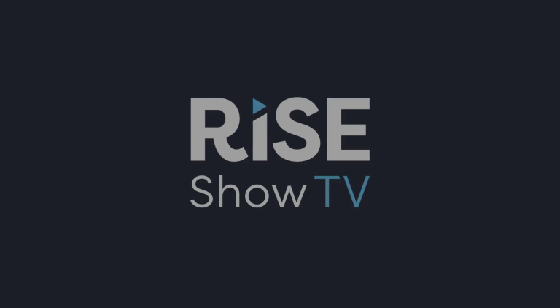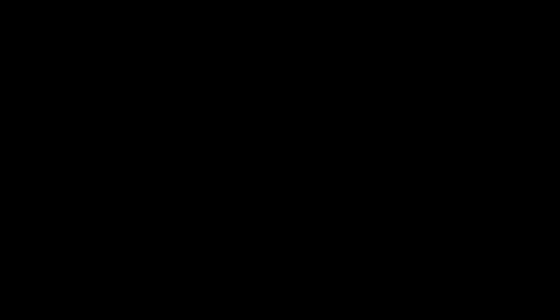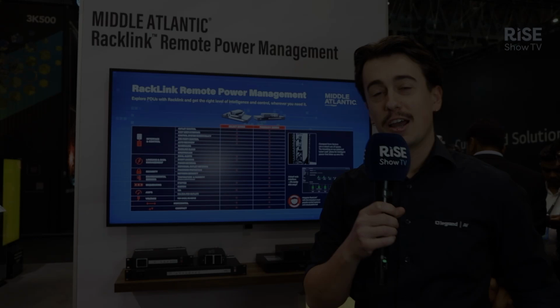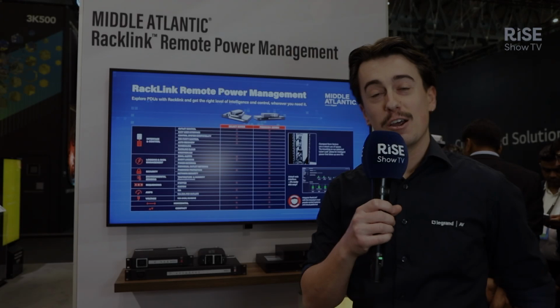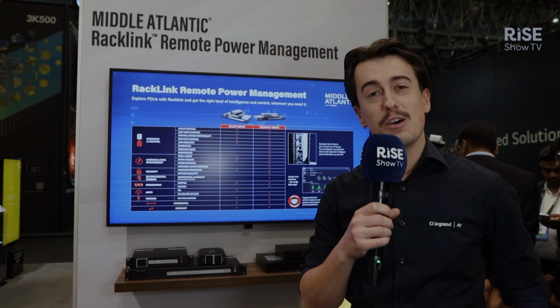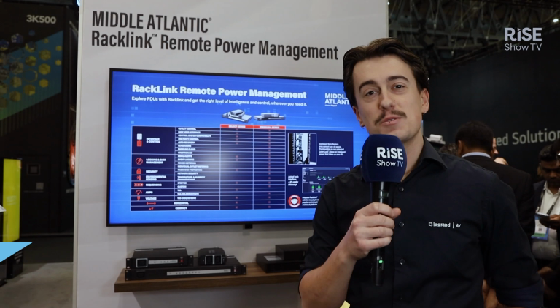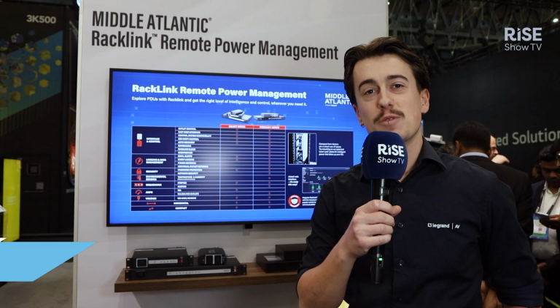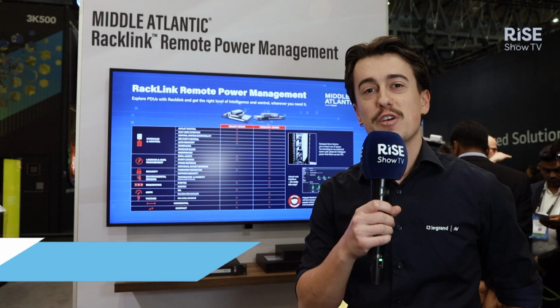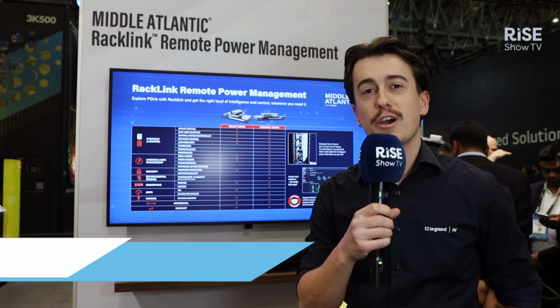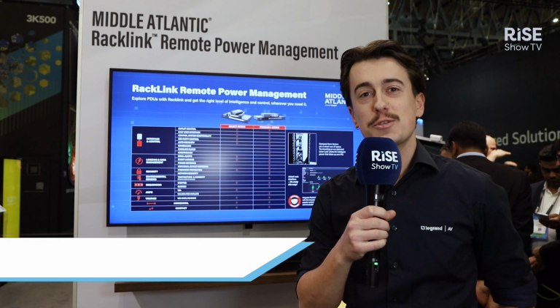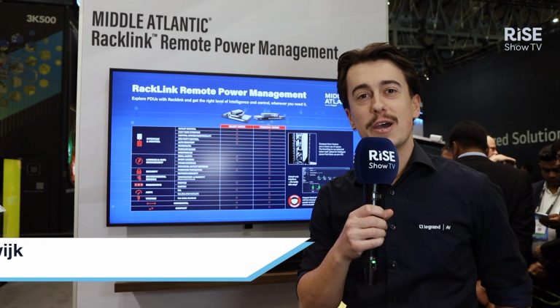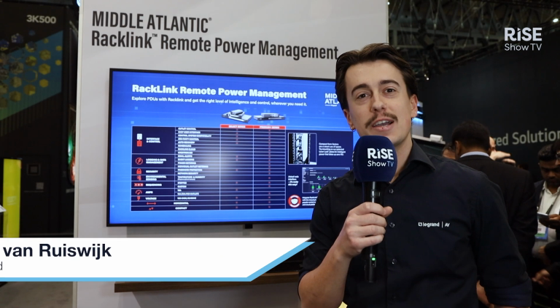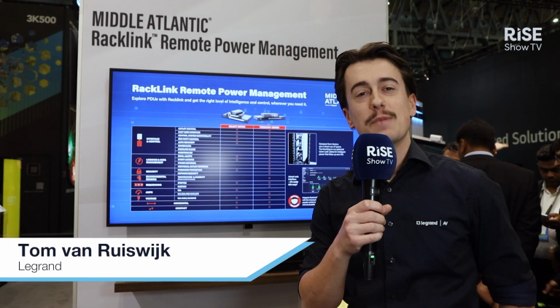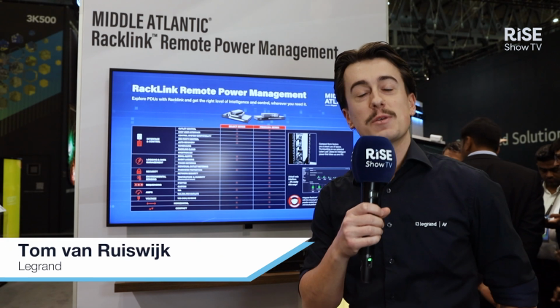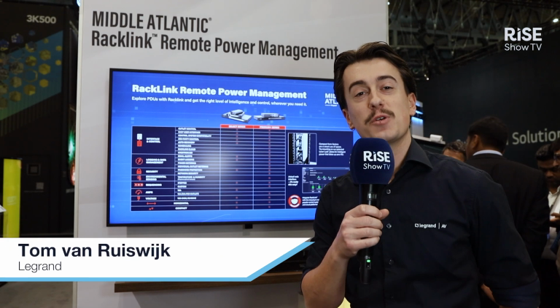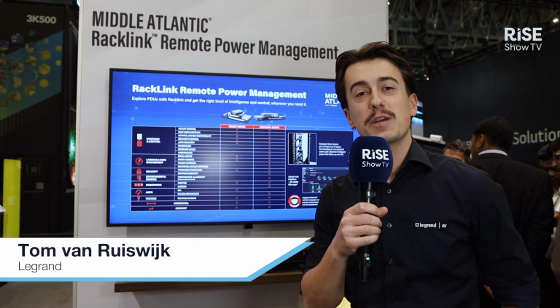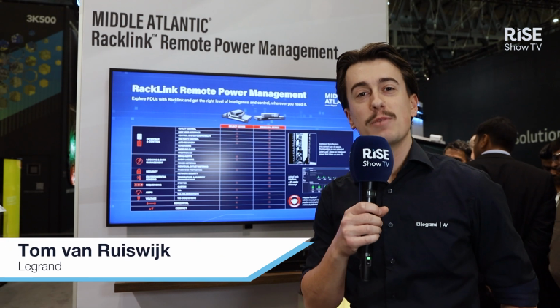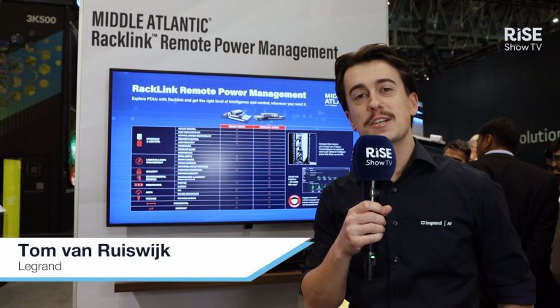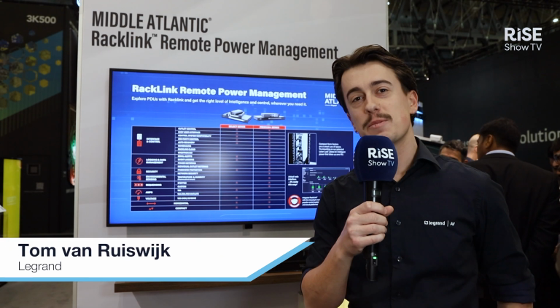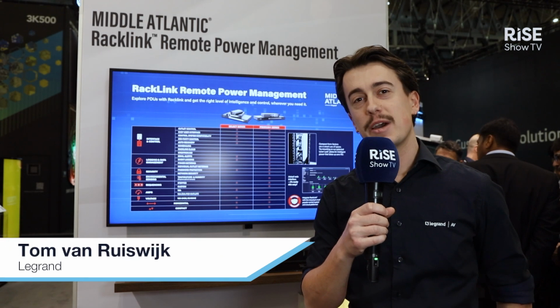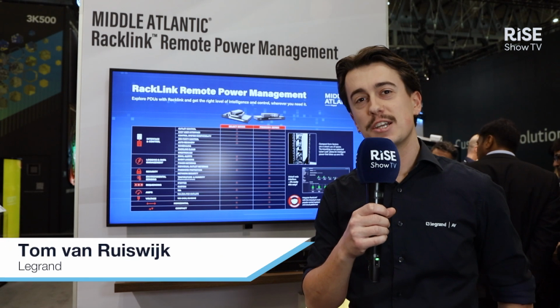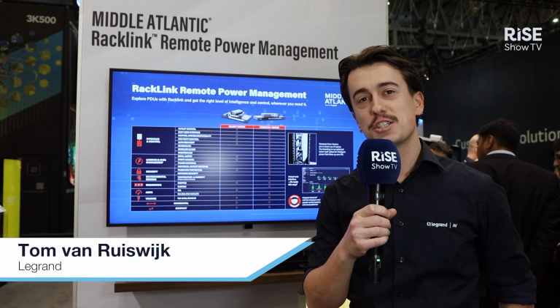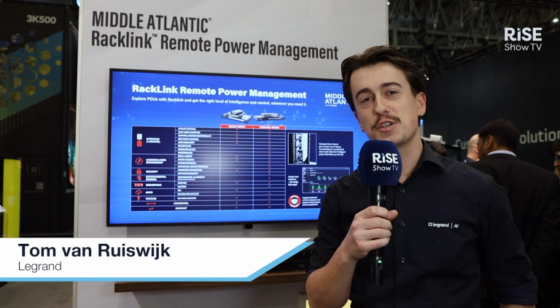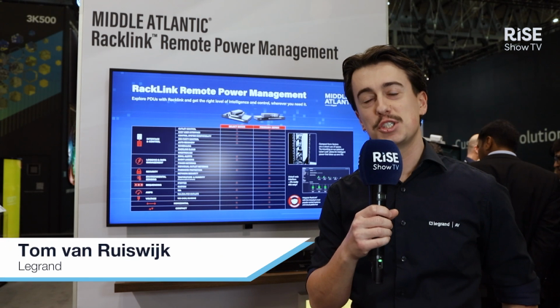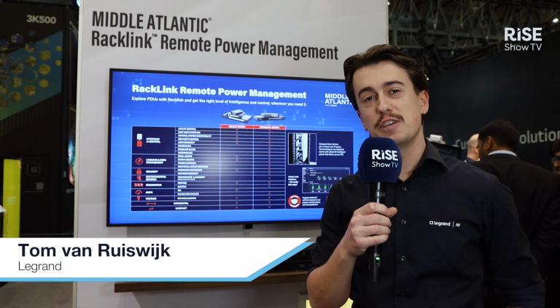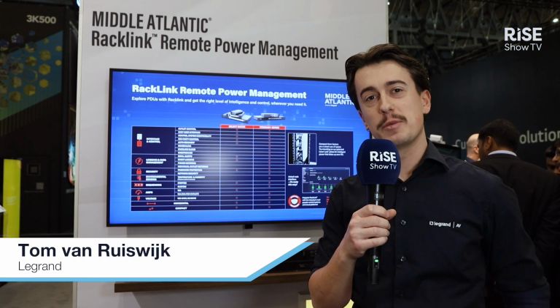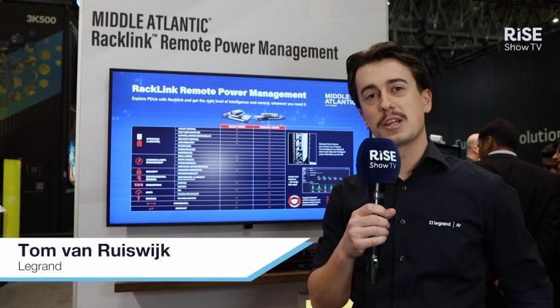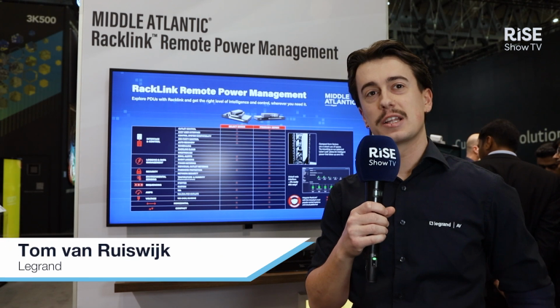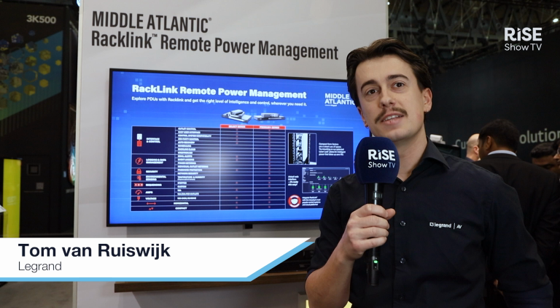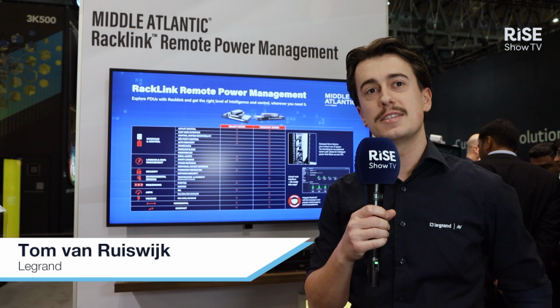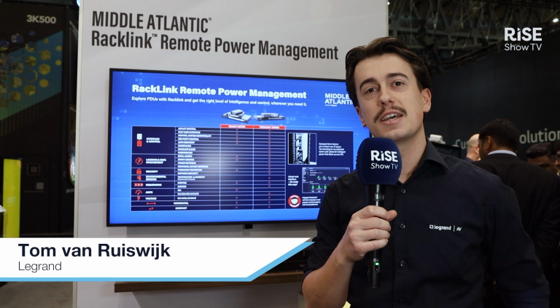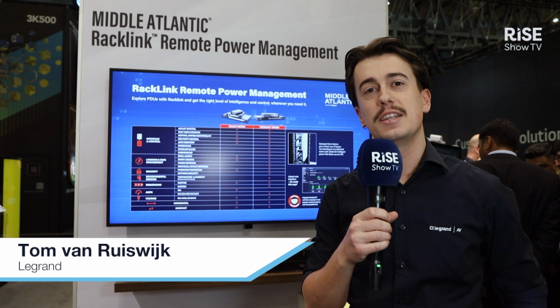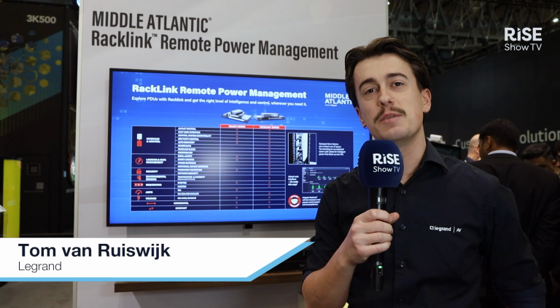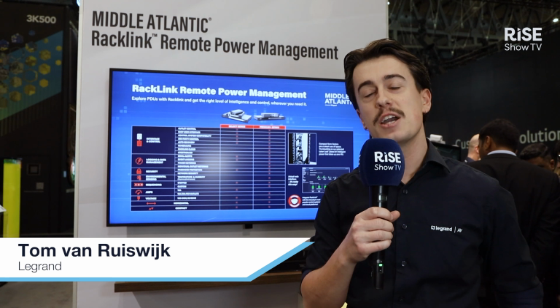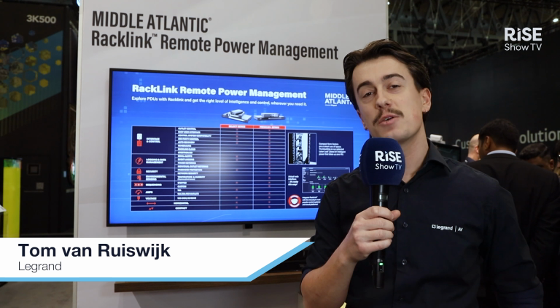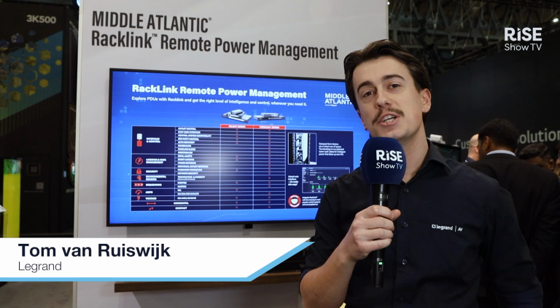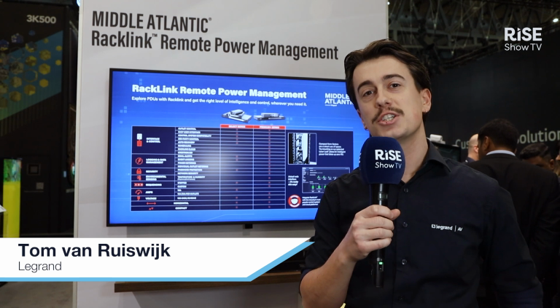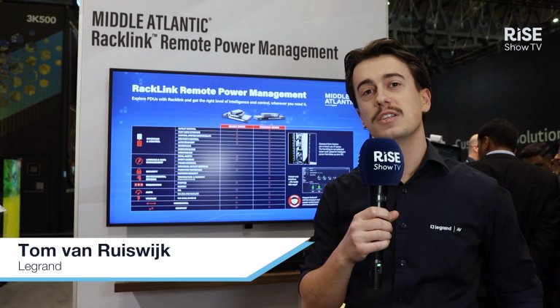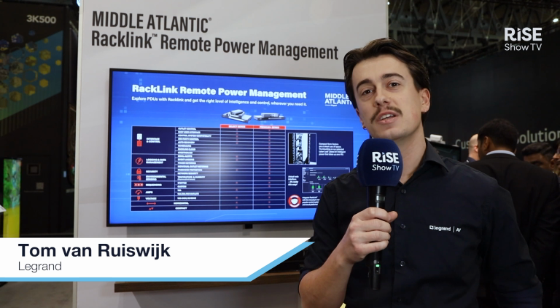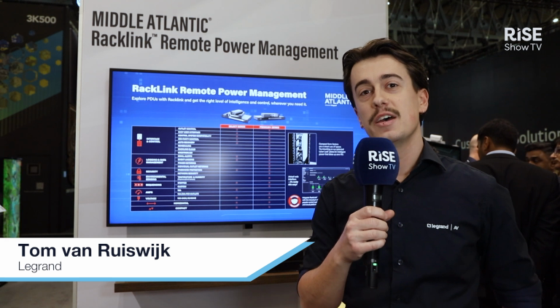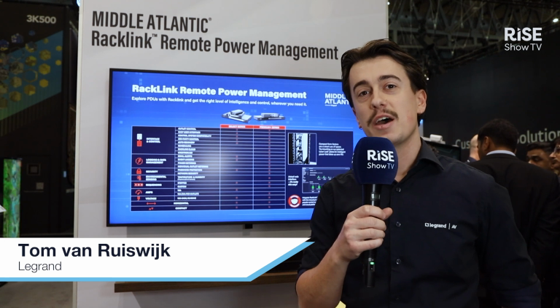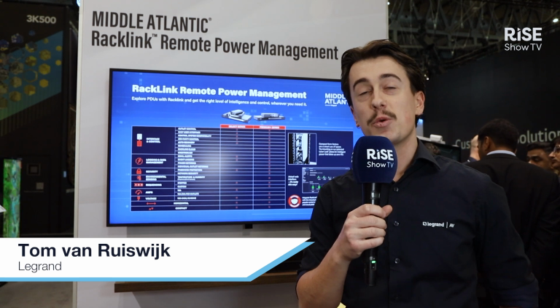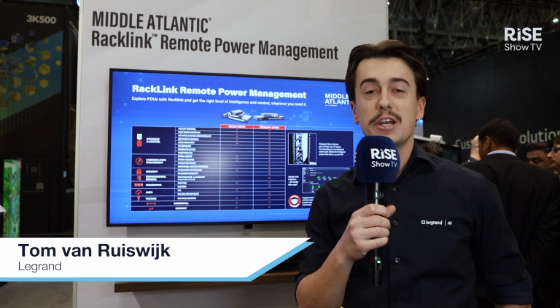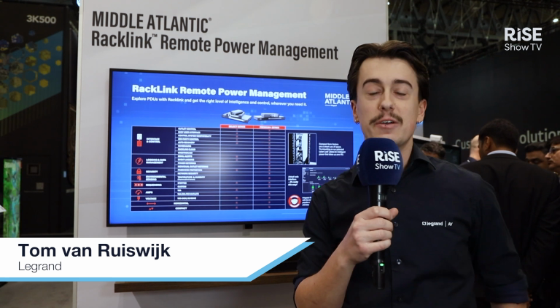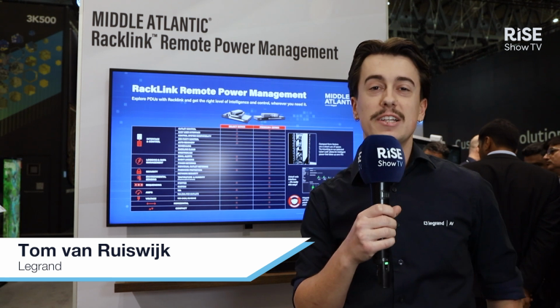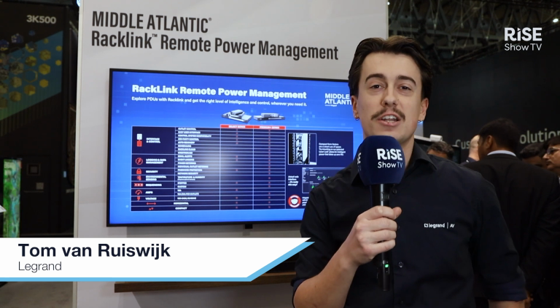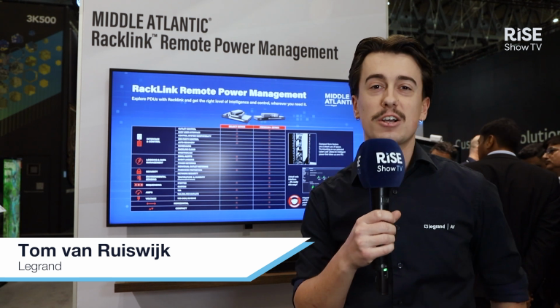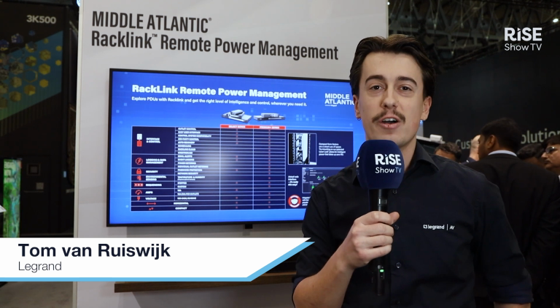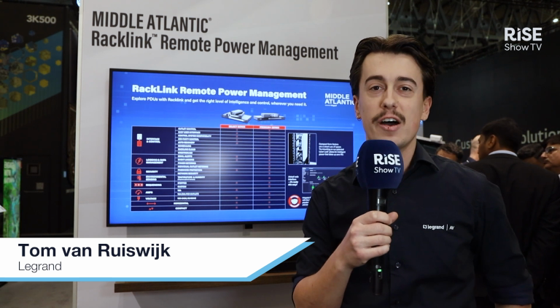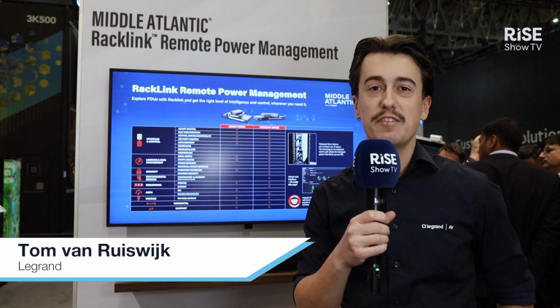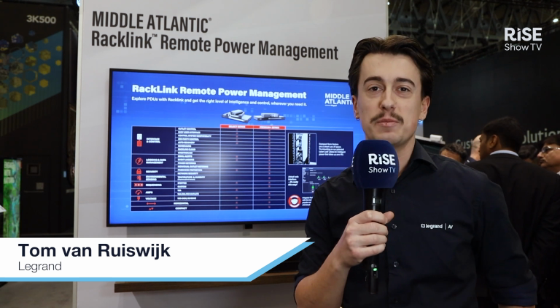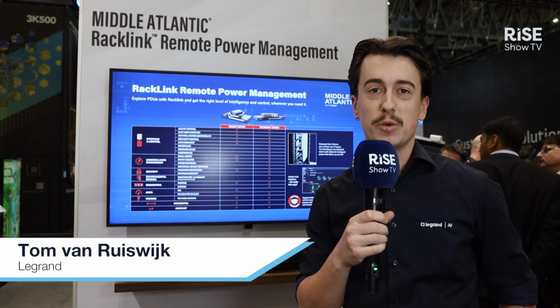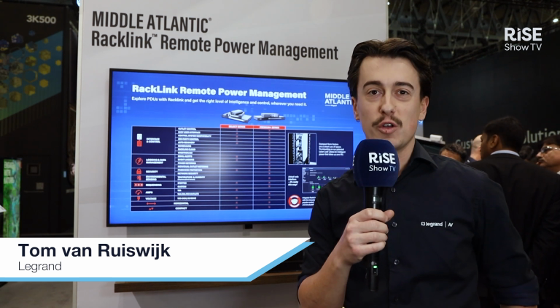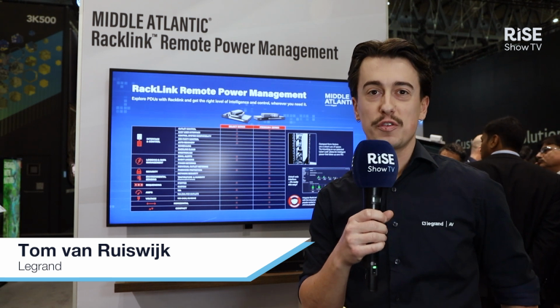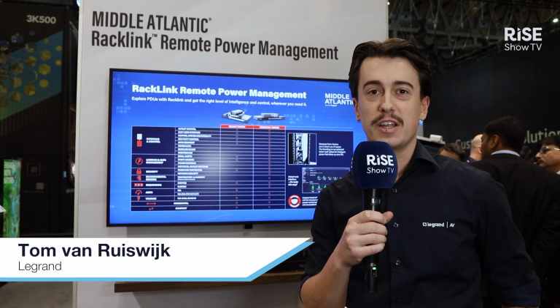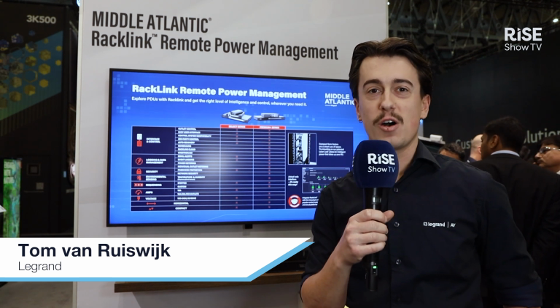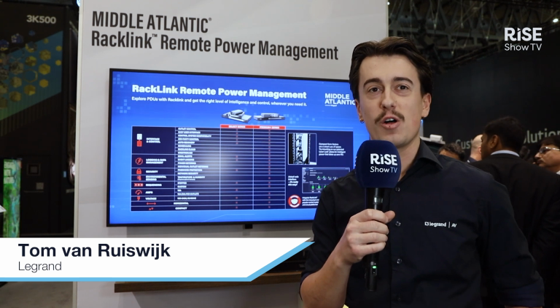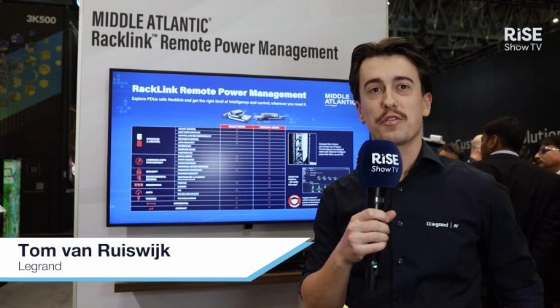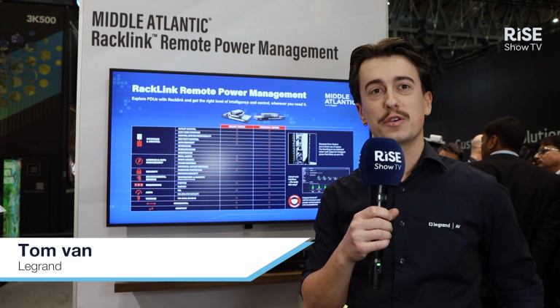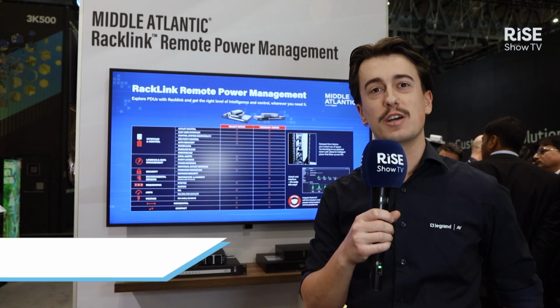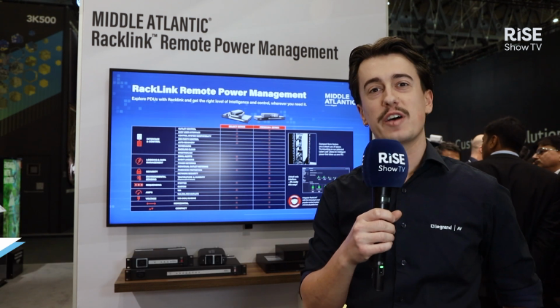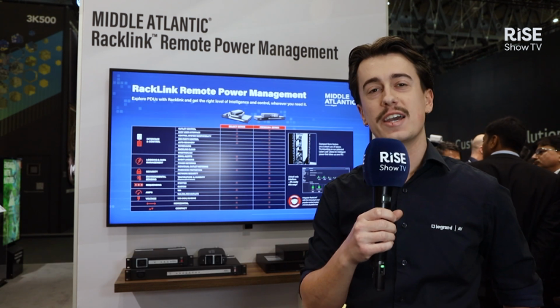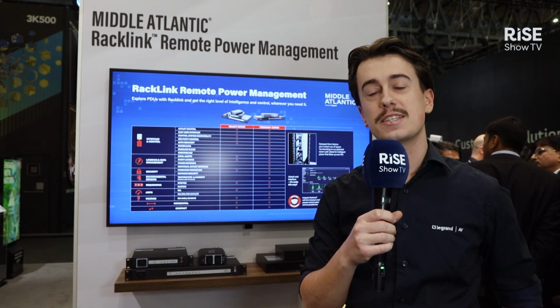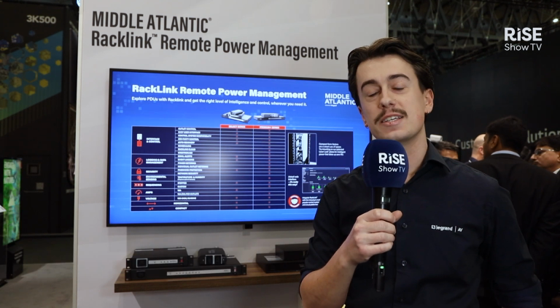Hello, I'm Tom van Ruiswijk. I'm the Product Marketing Manager for Chief of Middle Atlantic in the EMEA region. And we're here in the La Grande IV booth in Hall 3 of ISE.